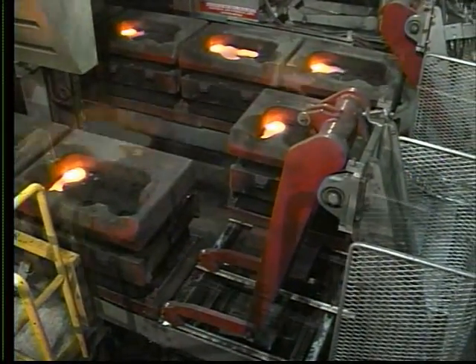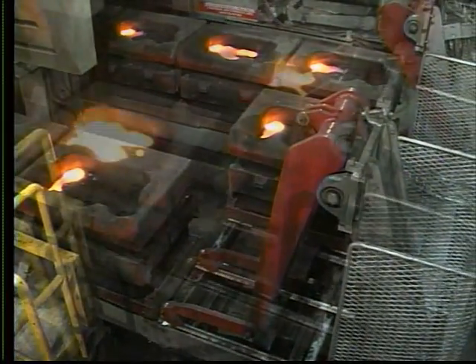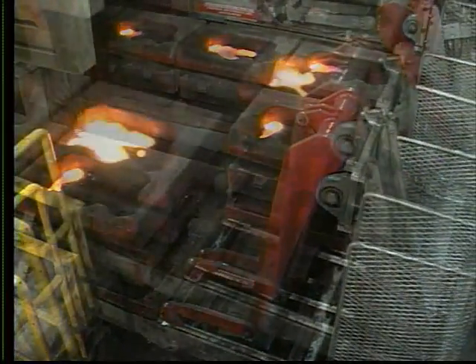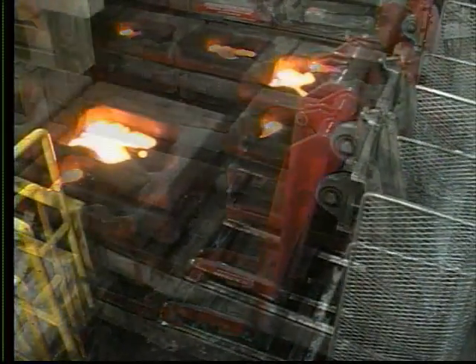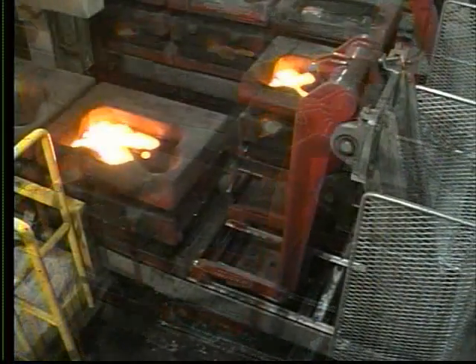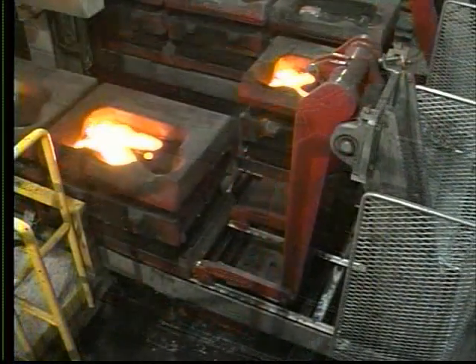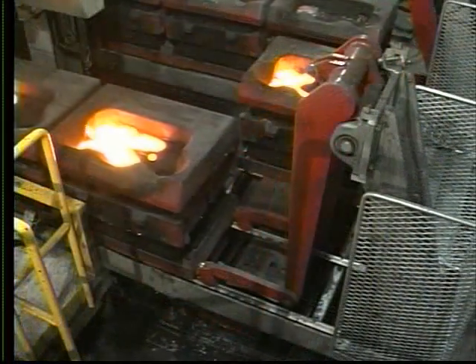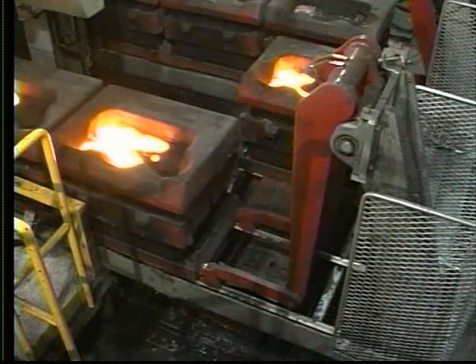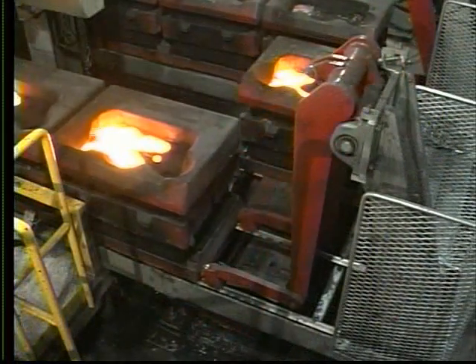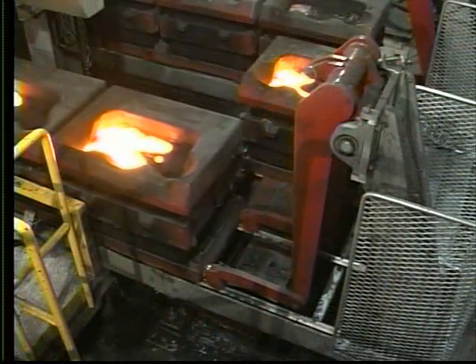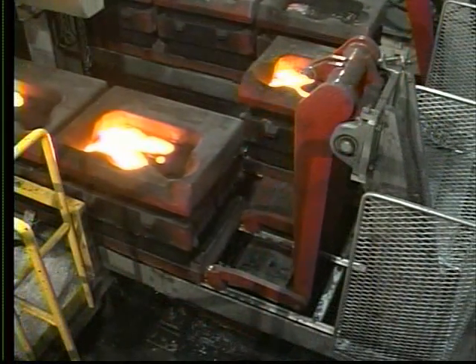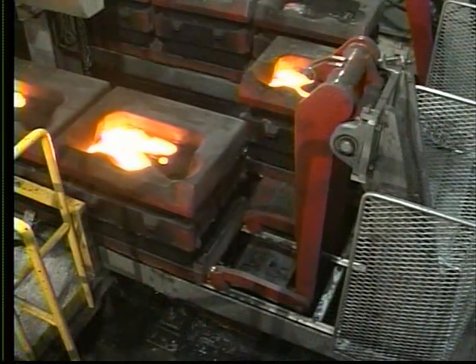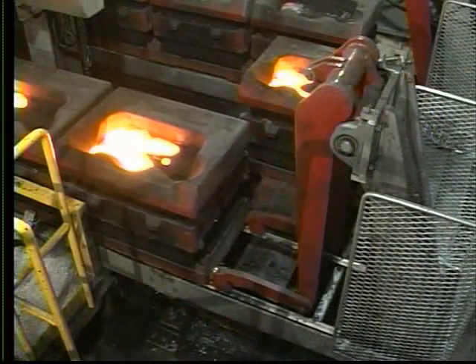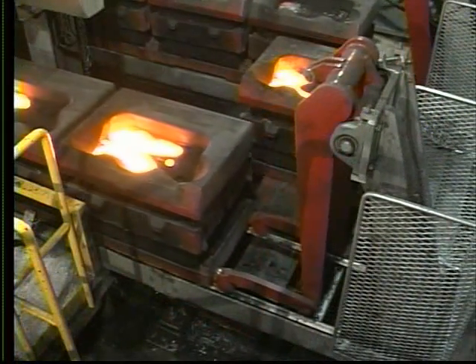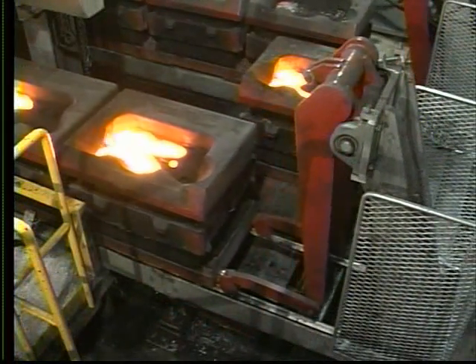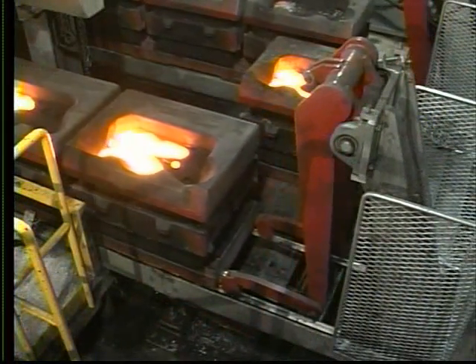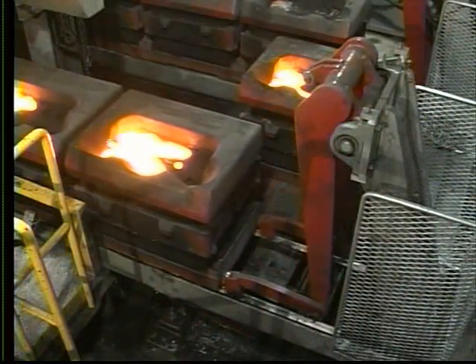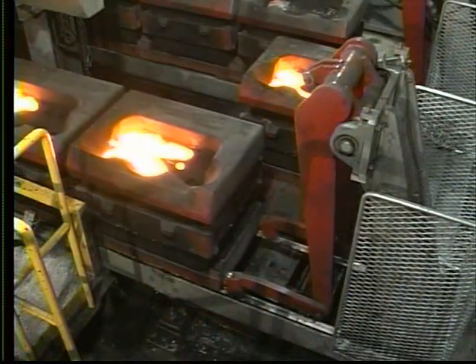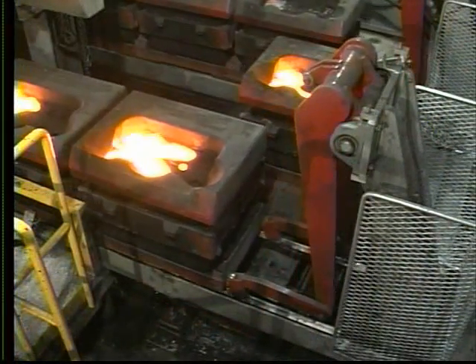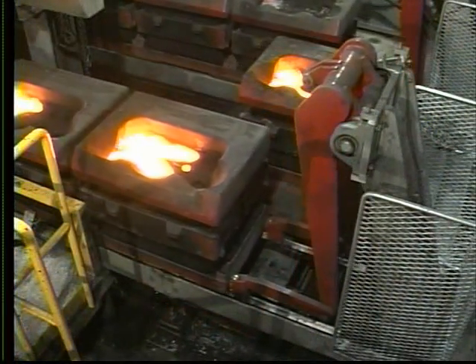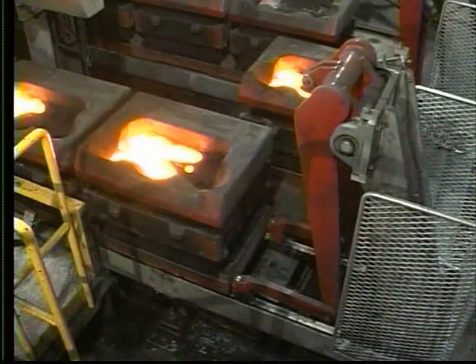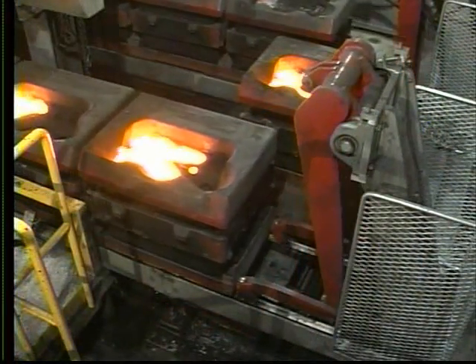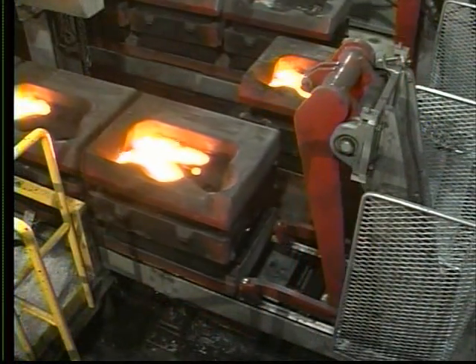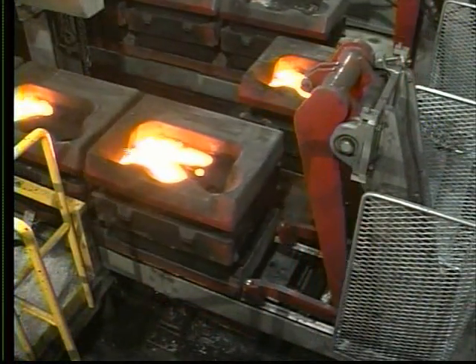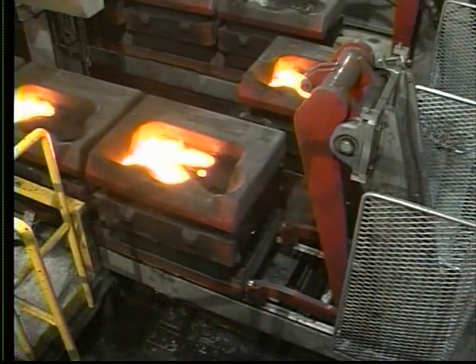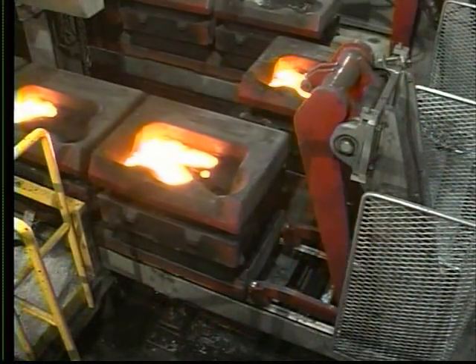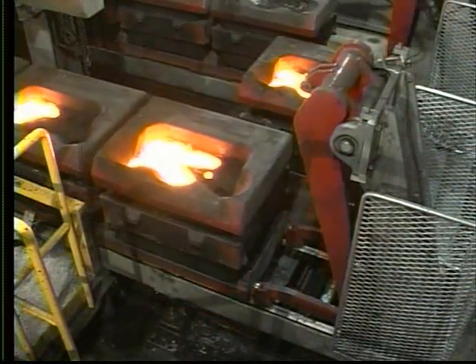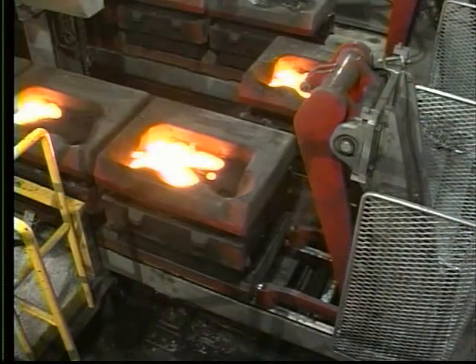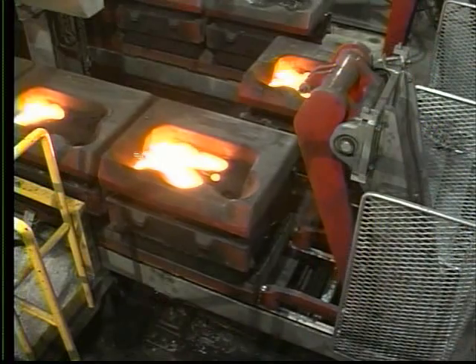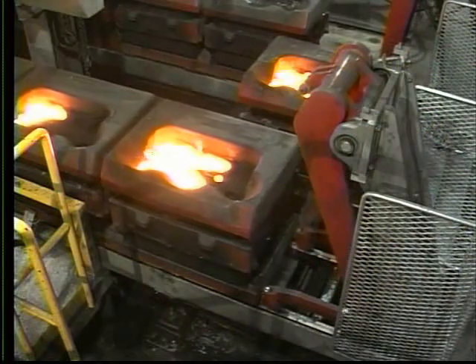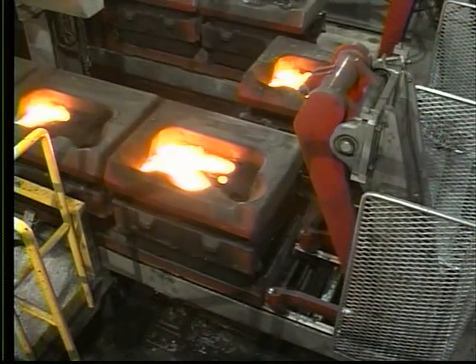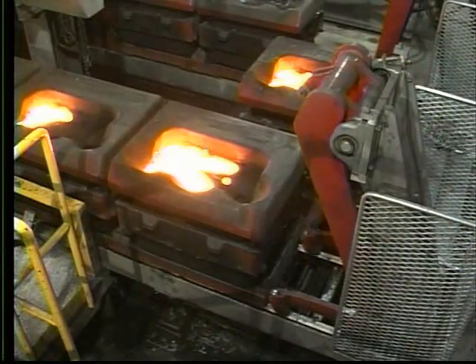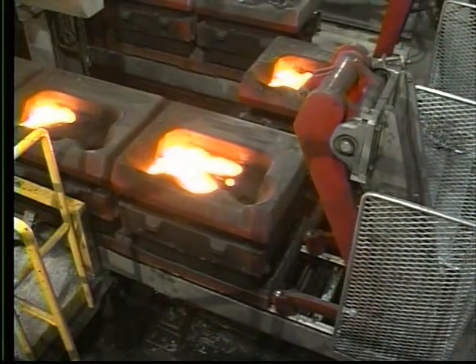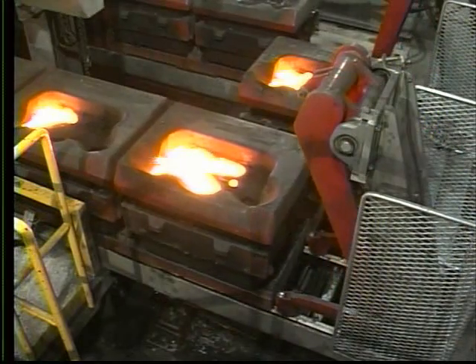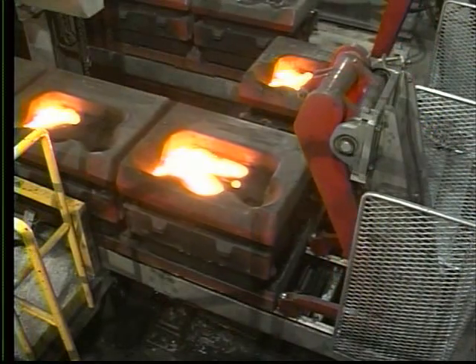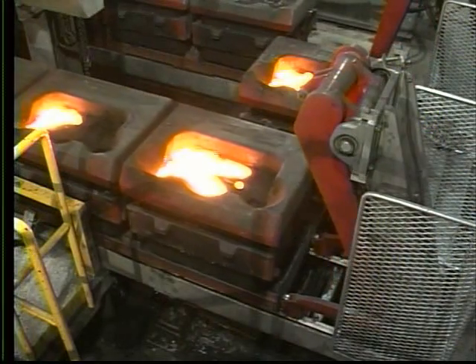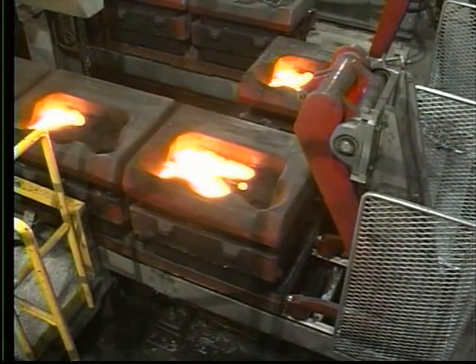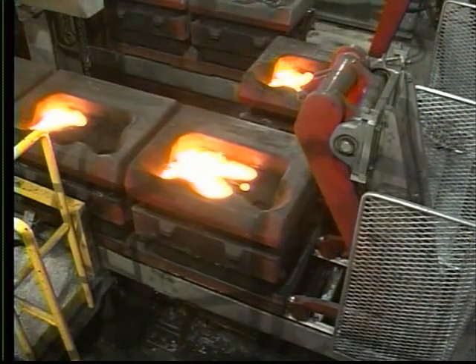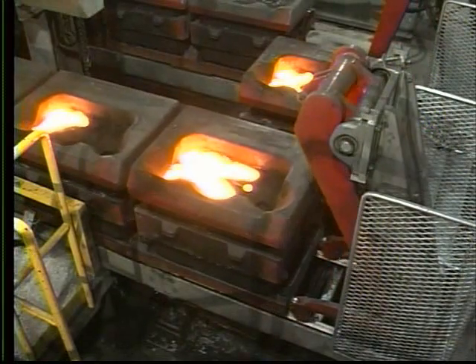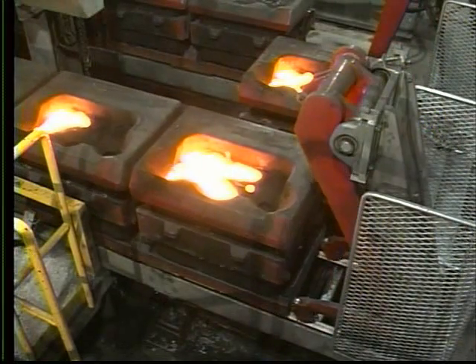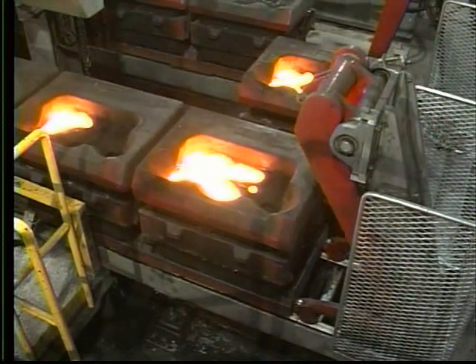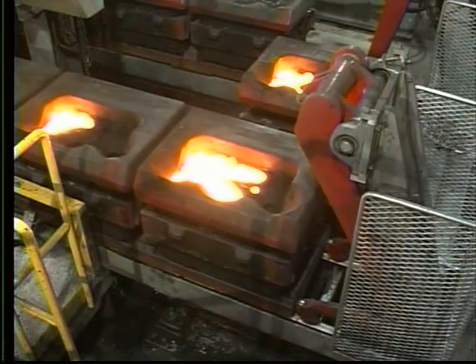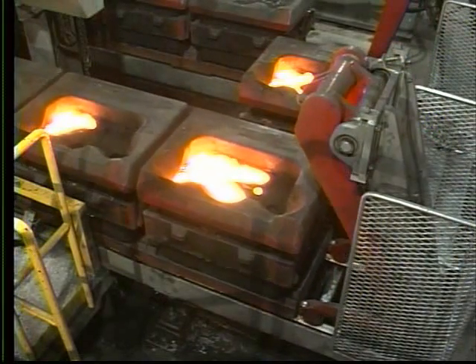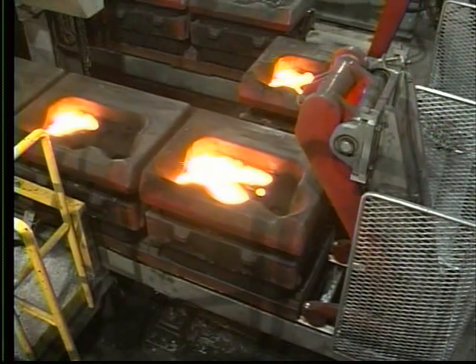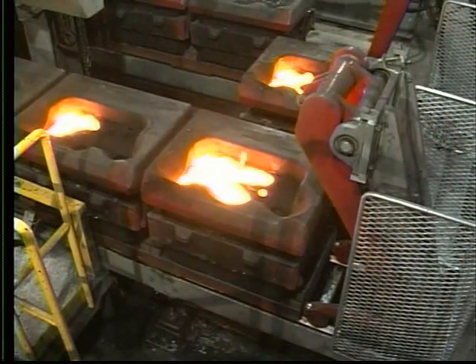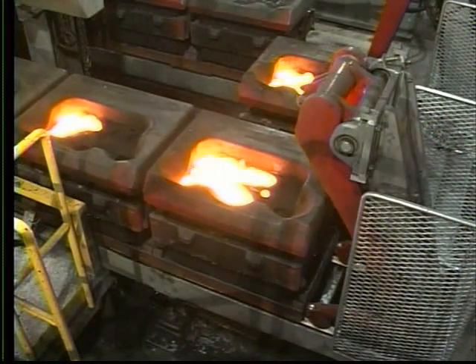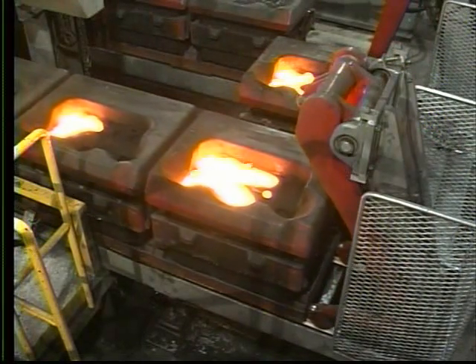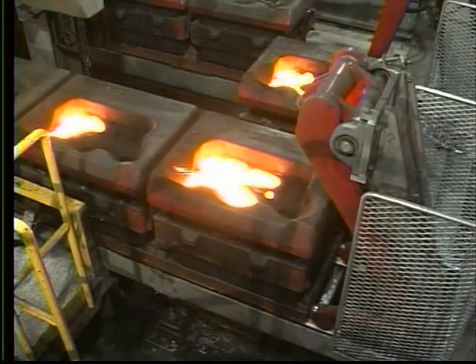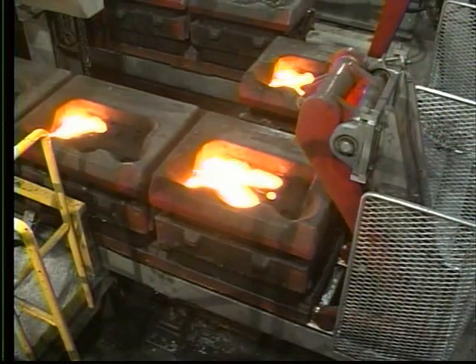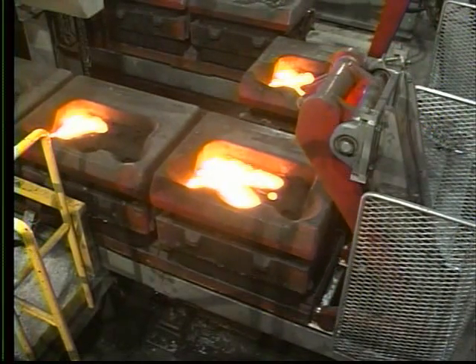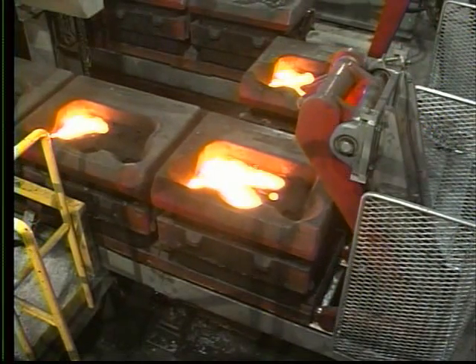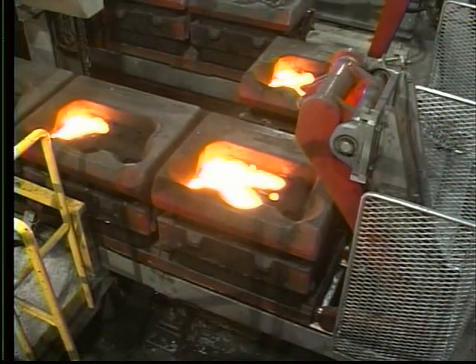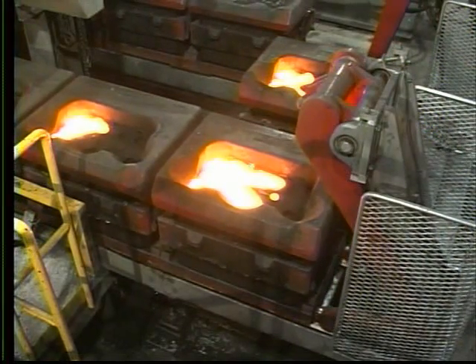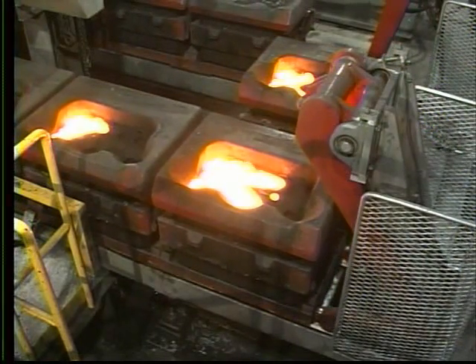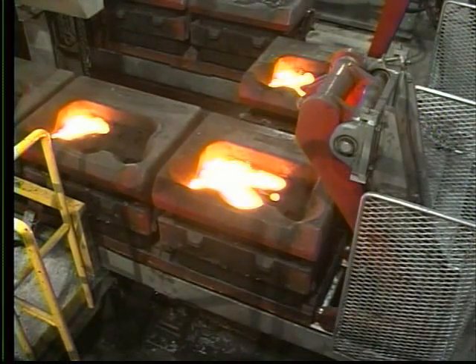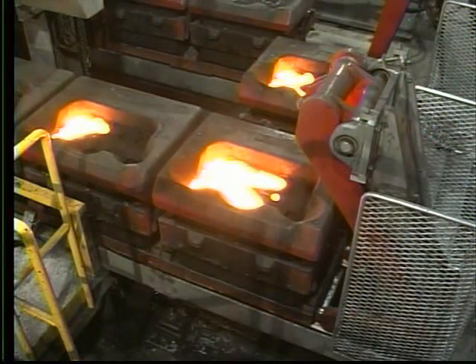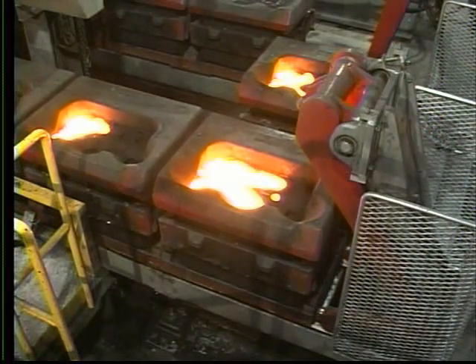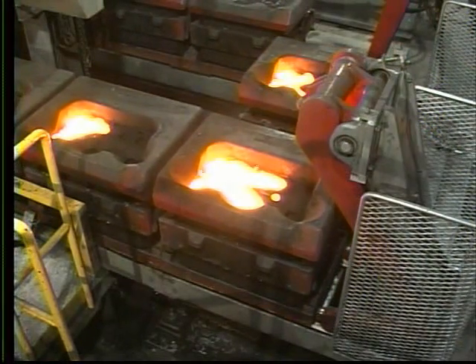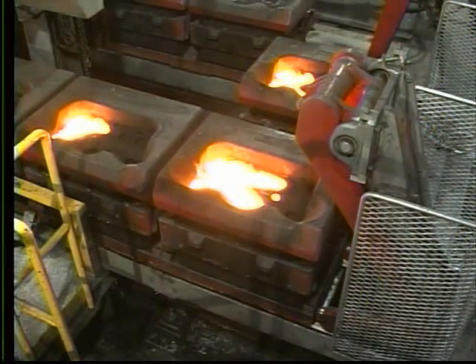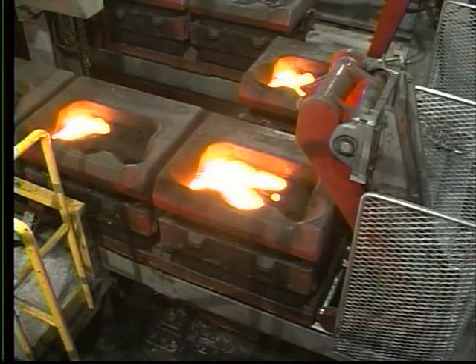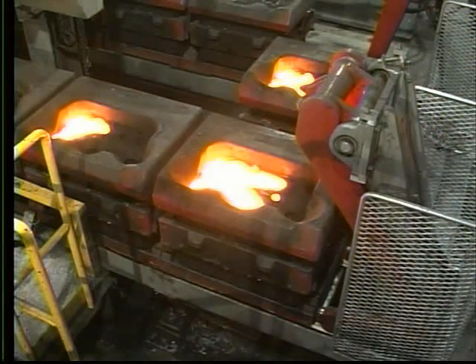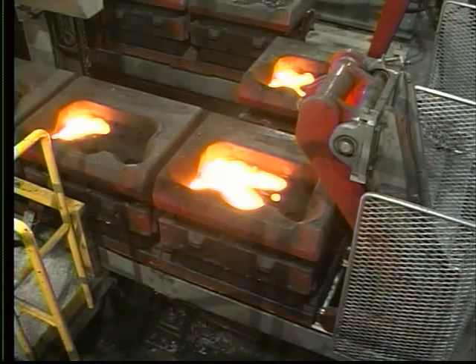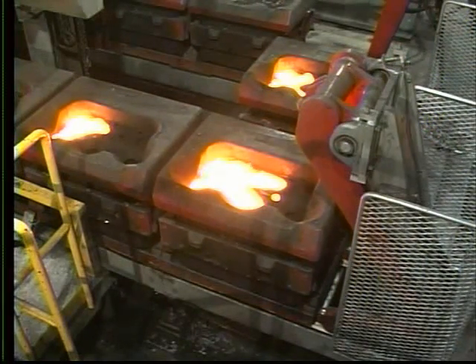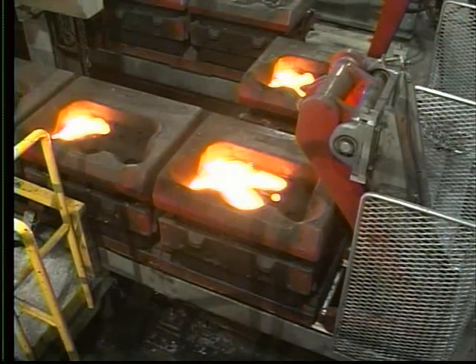As the molds reach the far end of the pouring line, they are transferred to the return line and indexed one position.